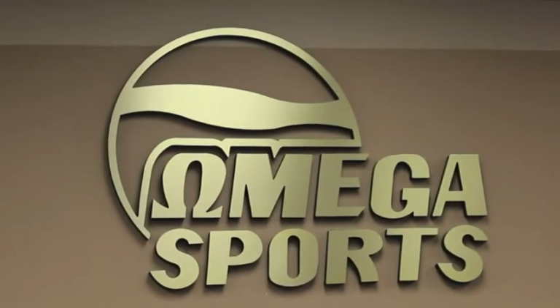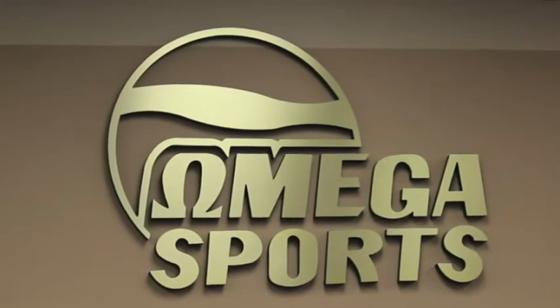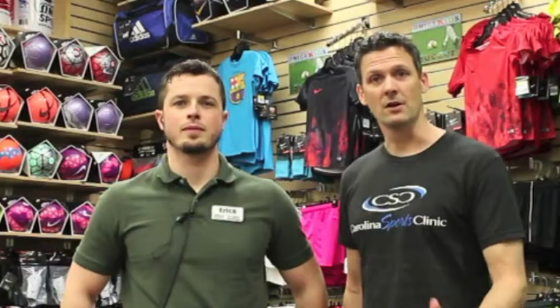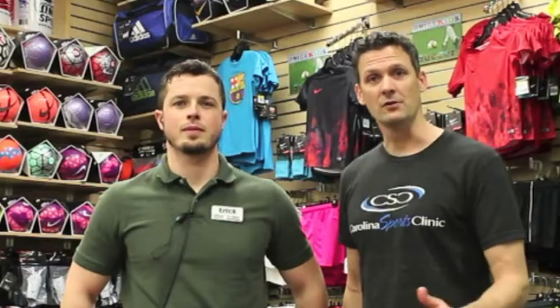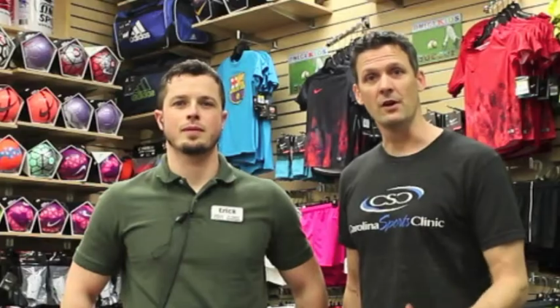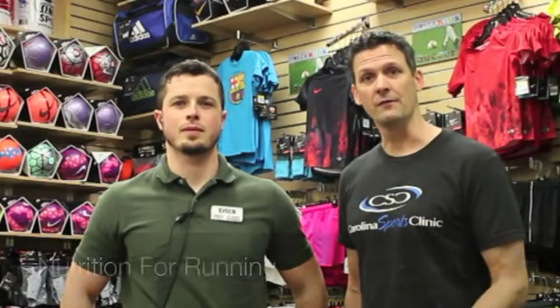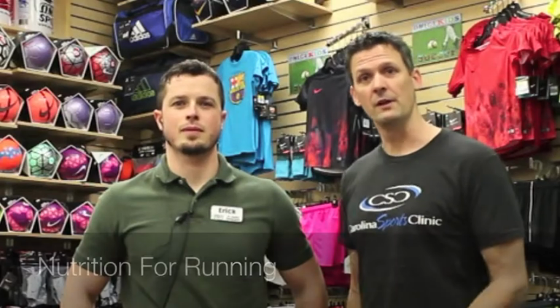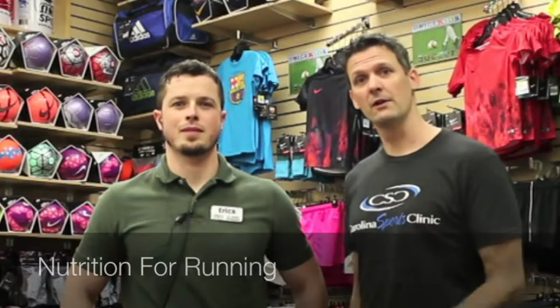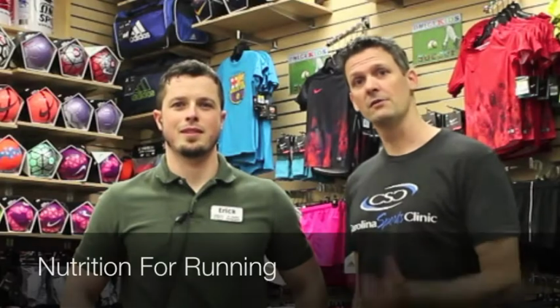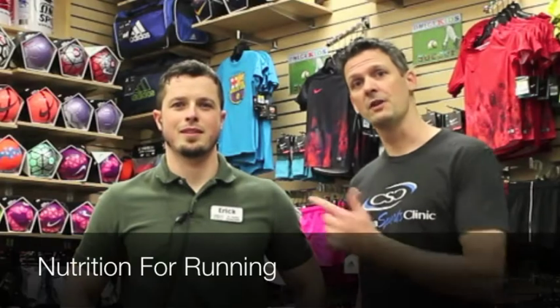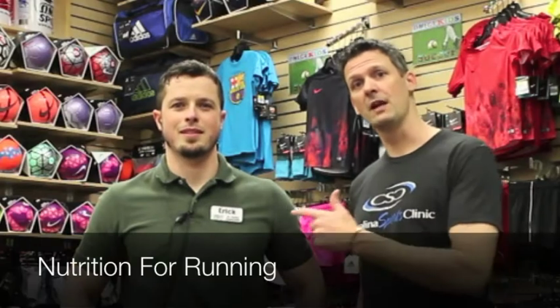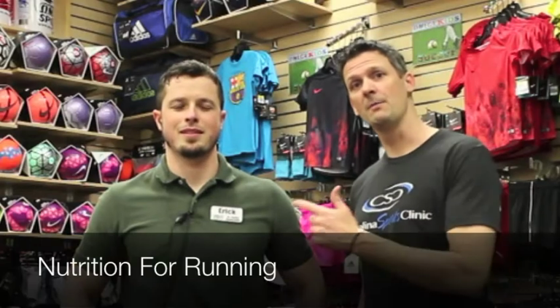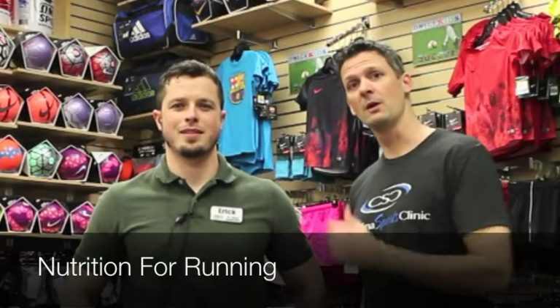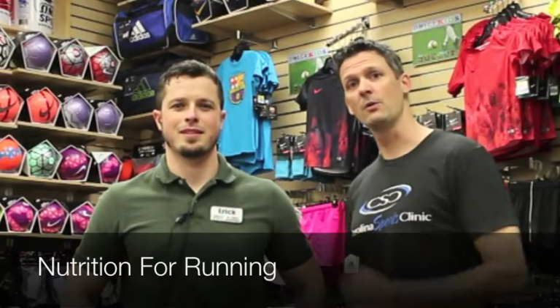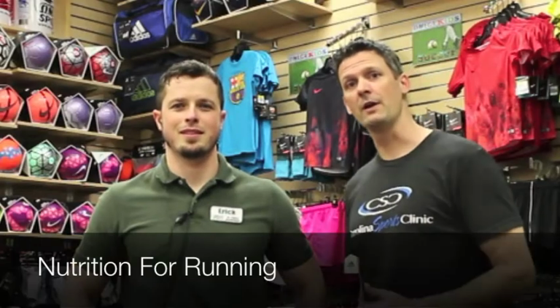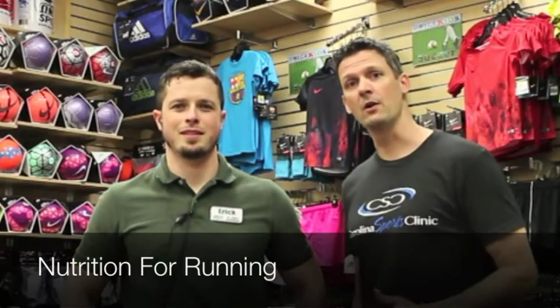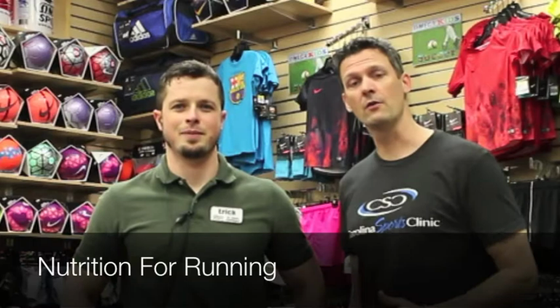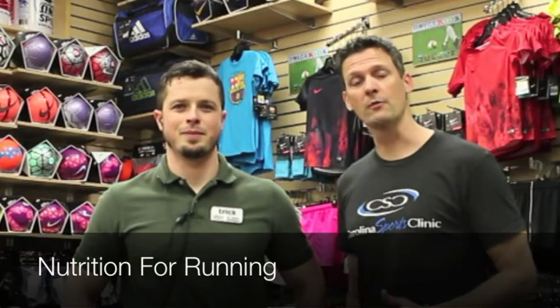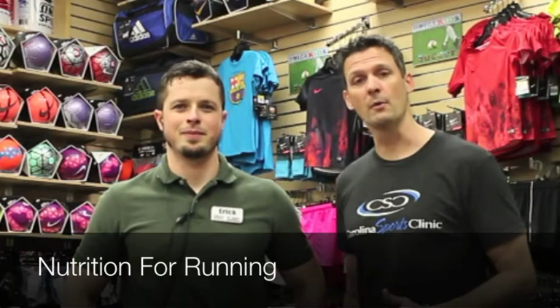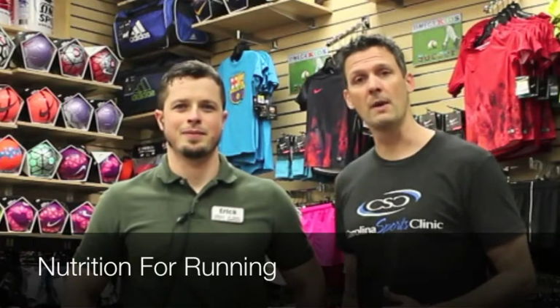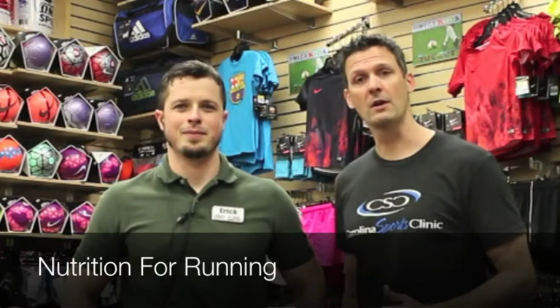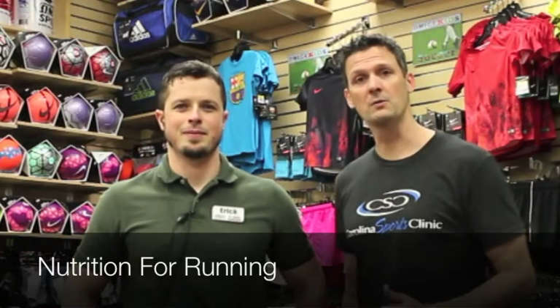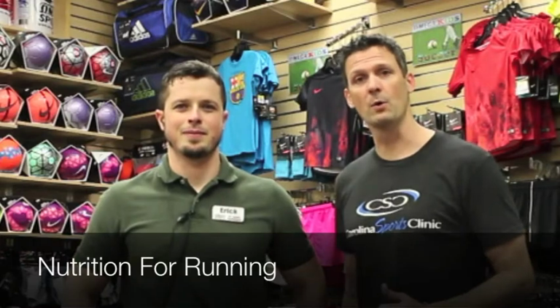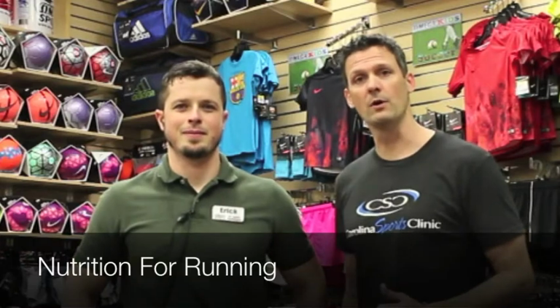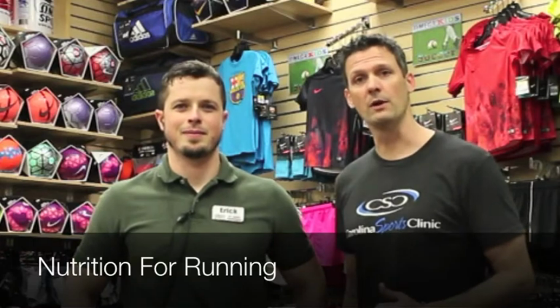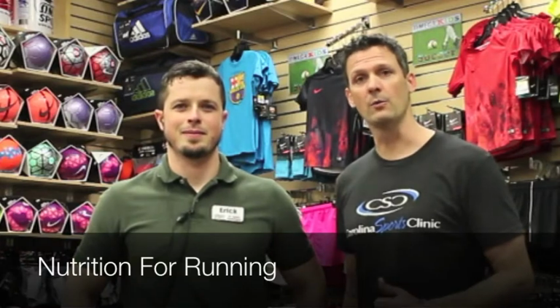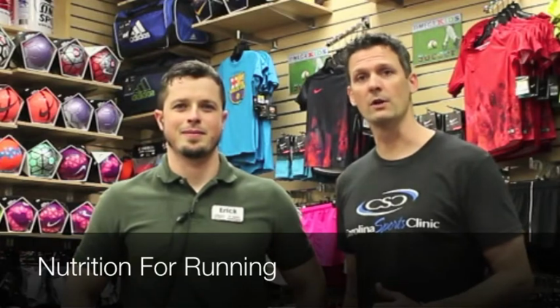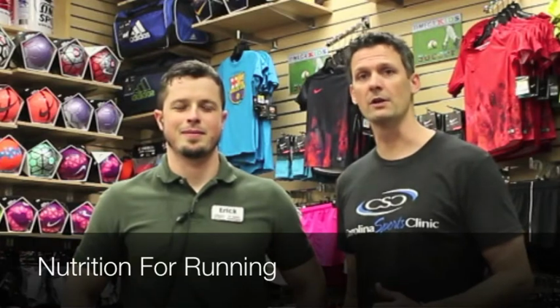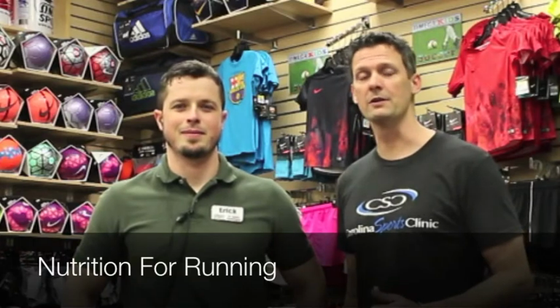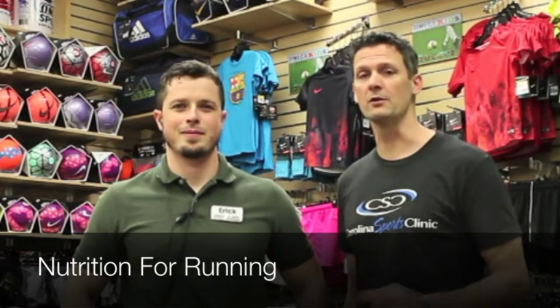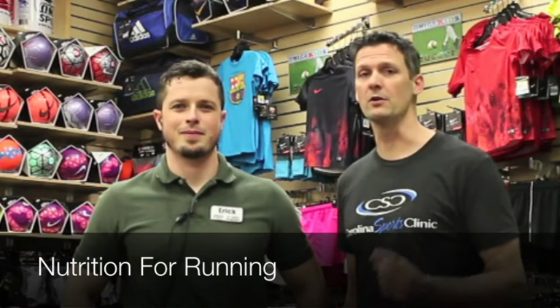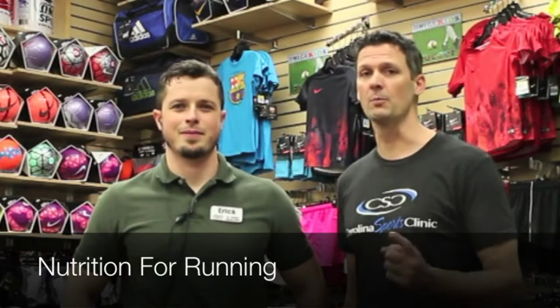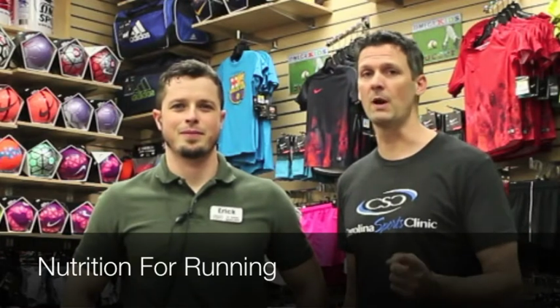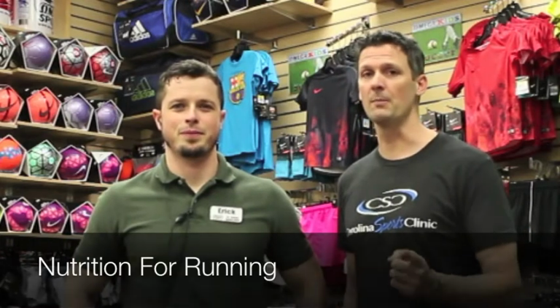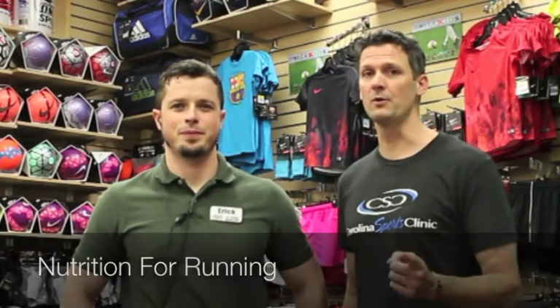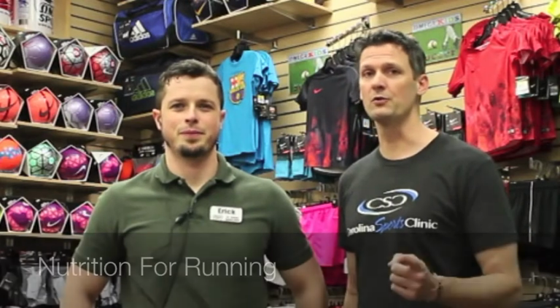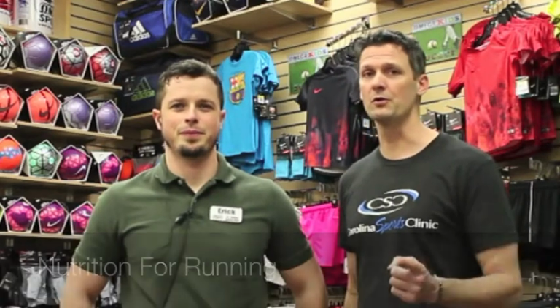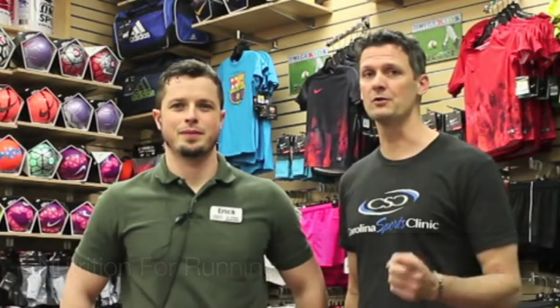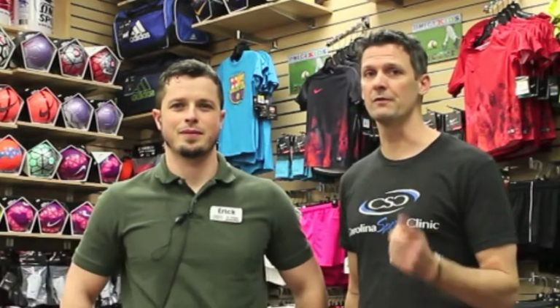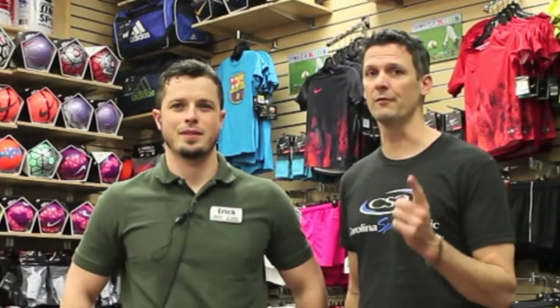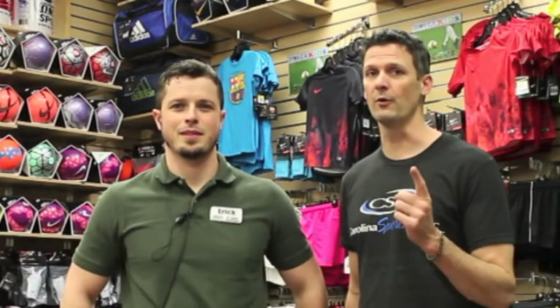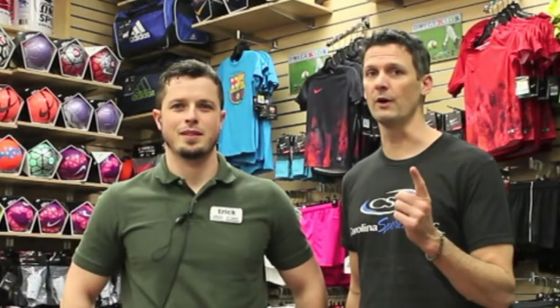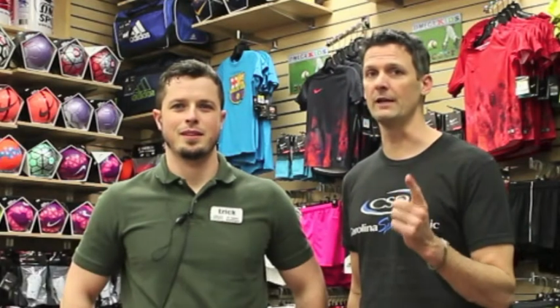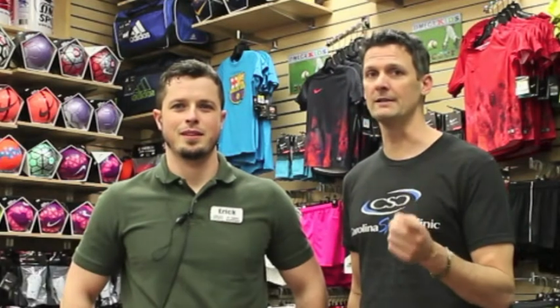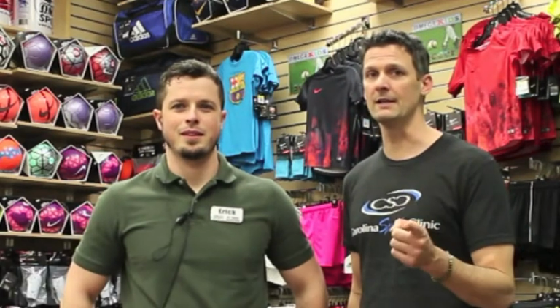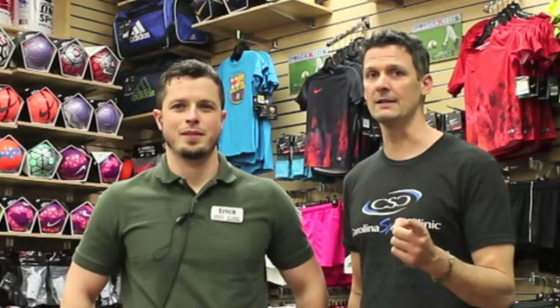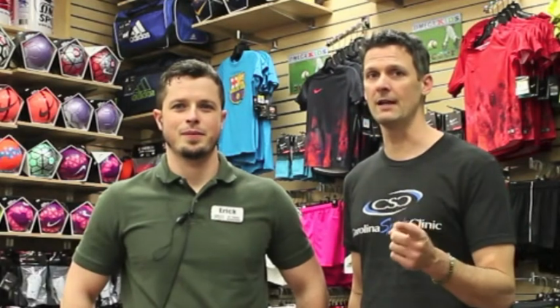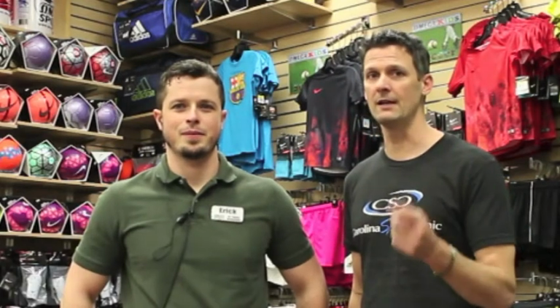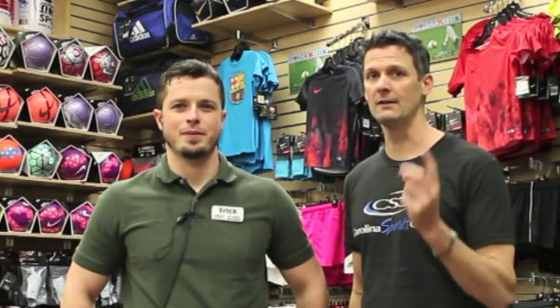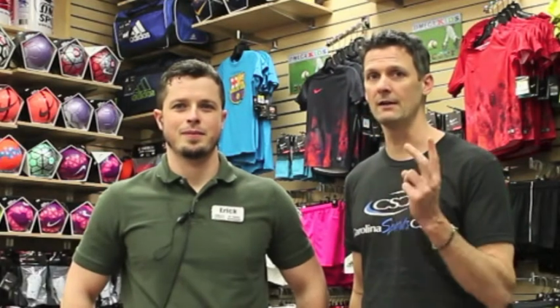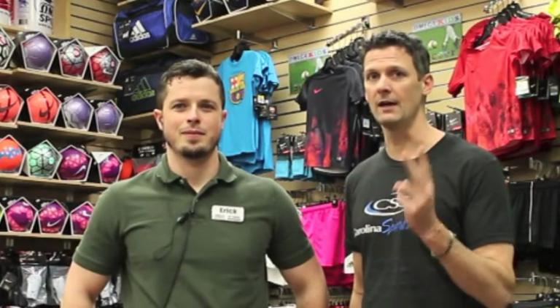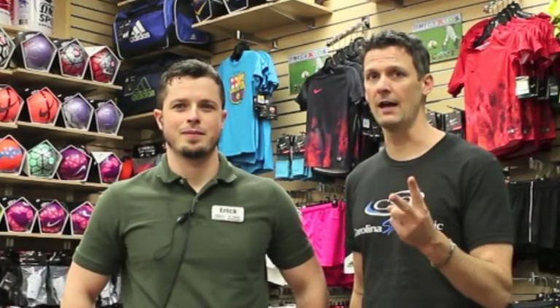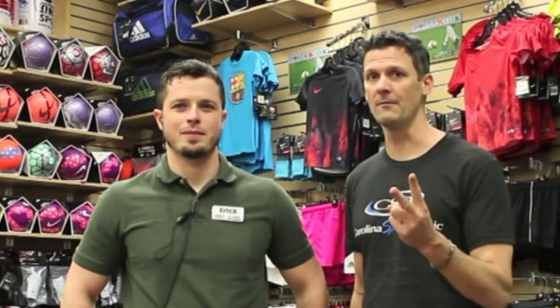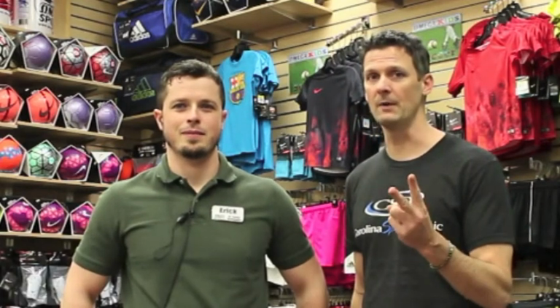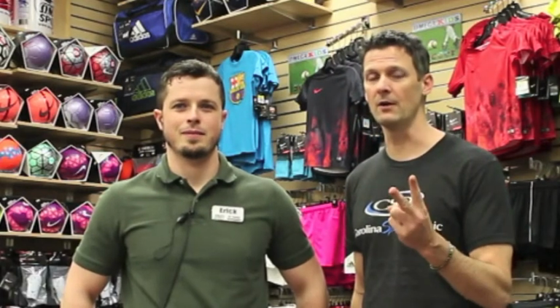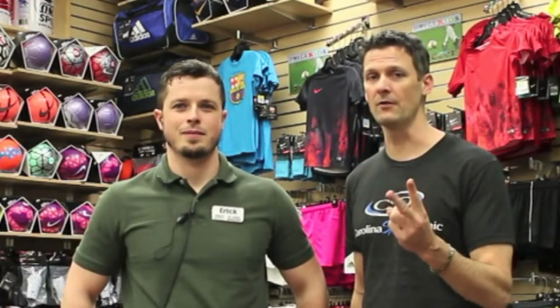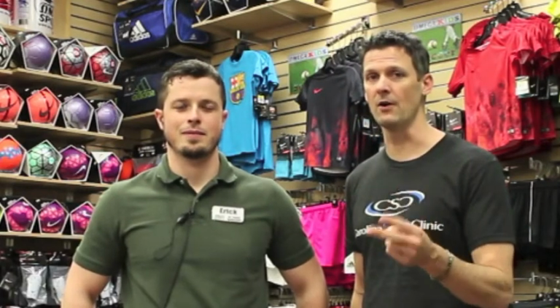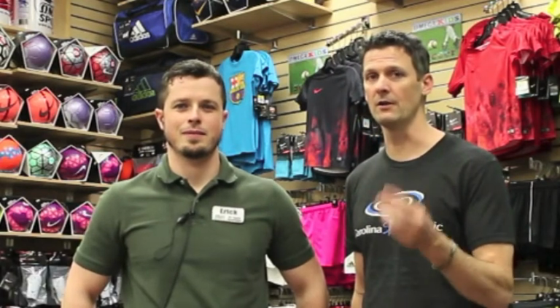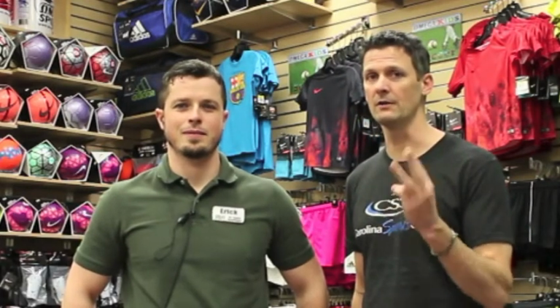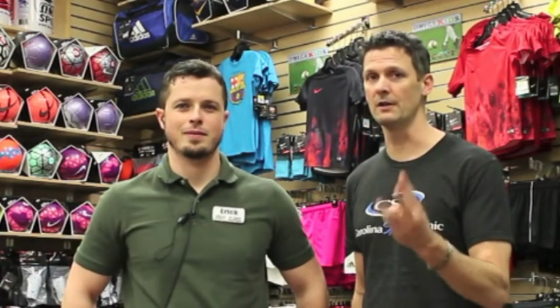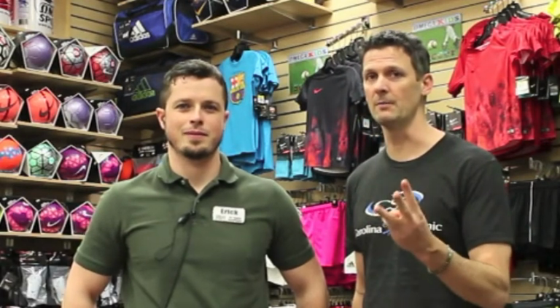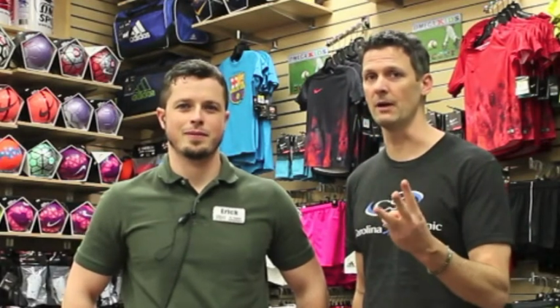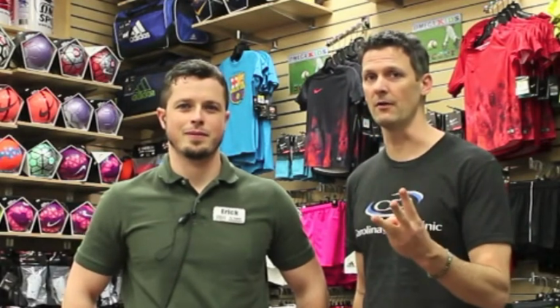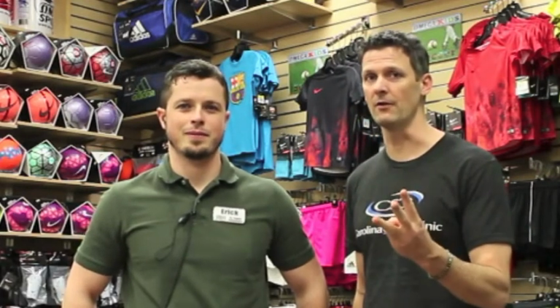Dr. Duffy here. Today I'm here with Eric from Omega Sport and we're going to tell you the proper nutrition for a 10K, a half marathon, and a marathon.